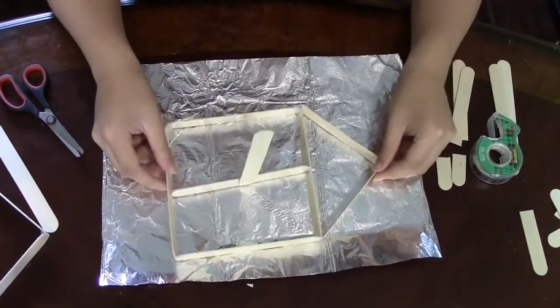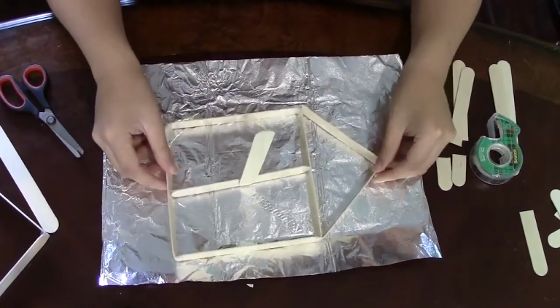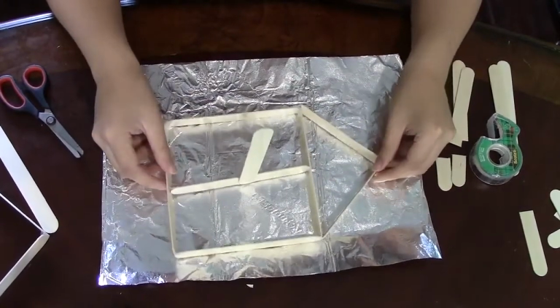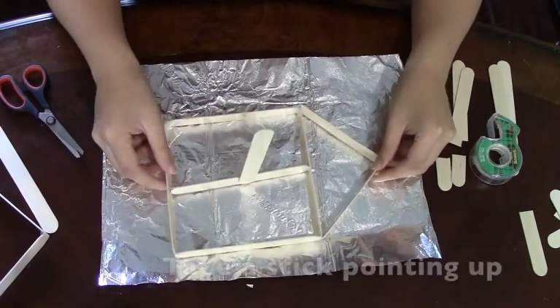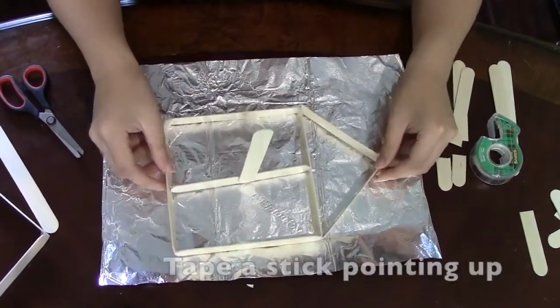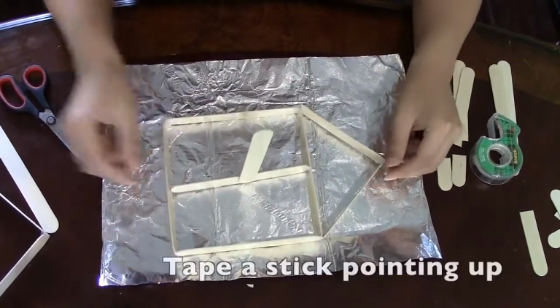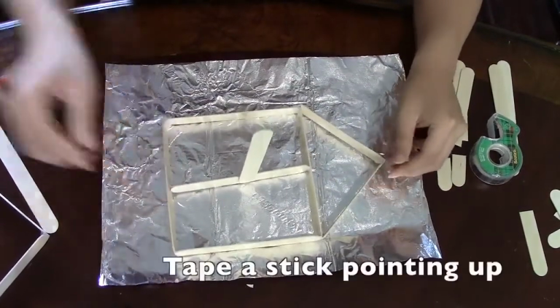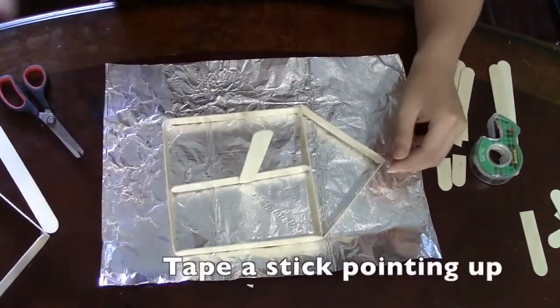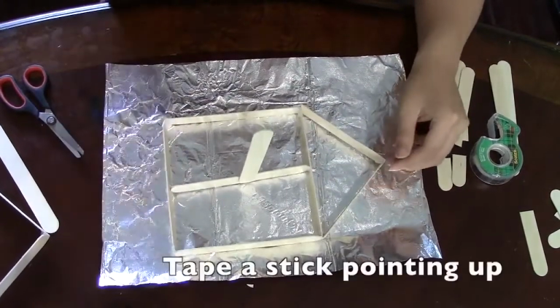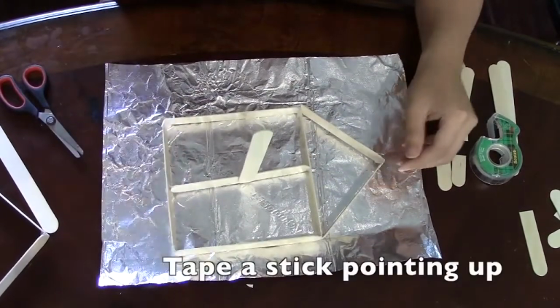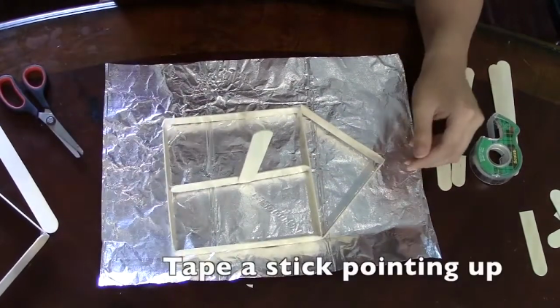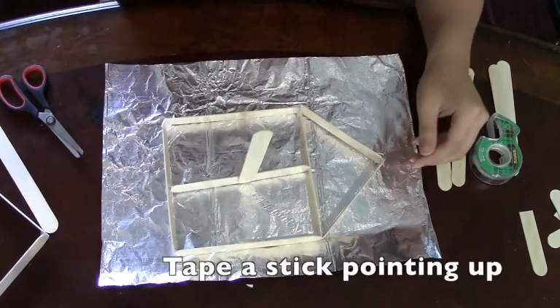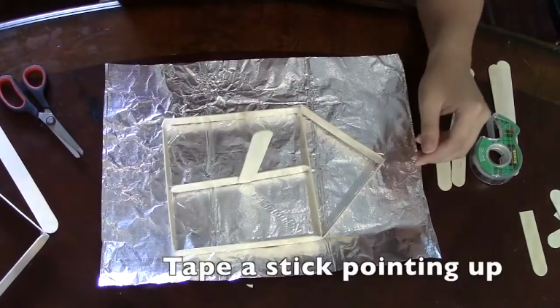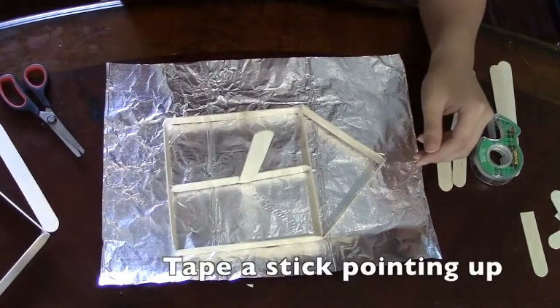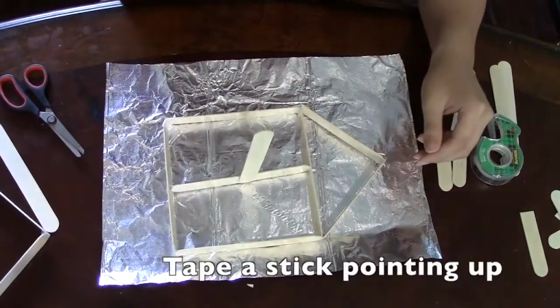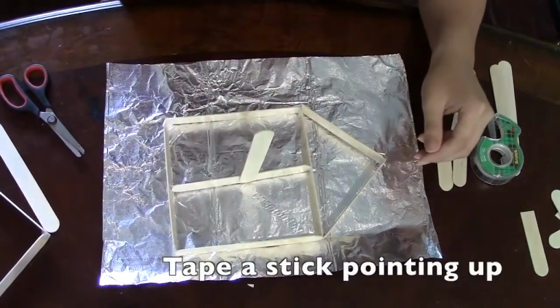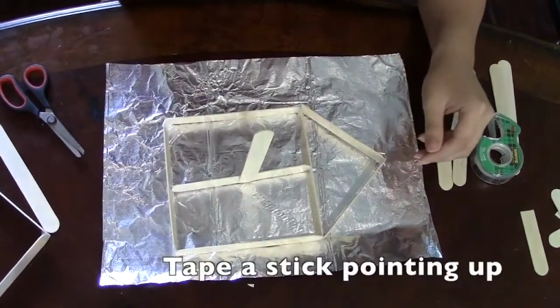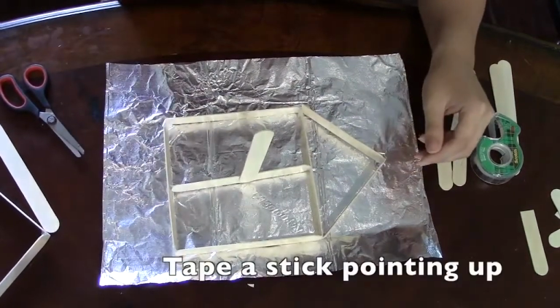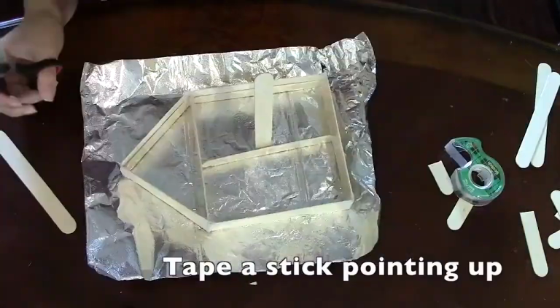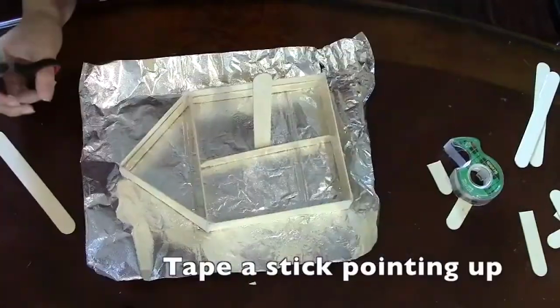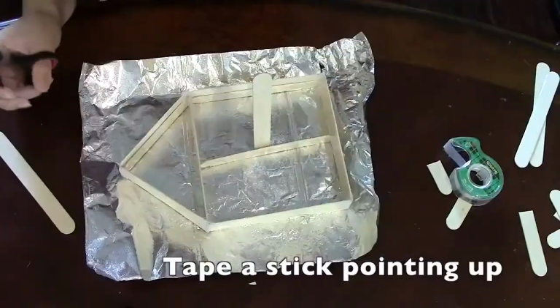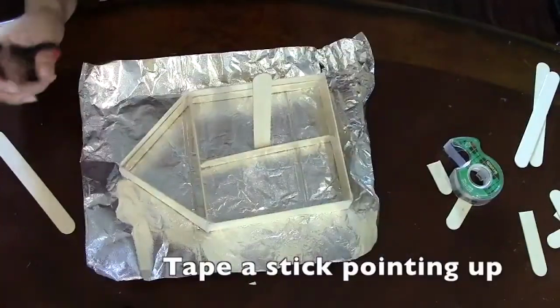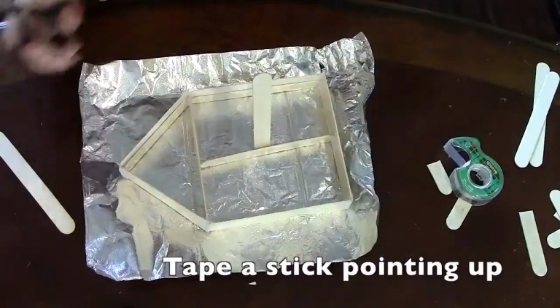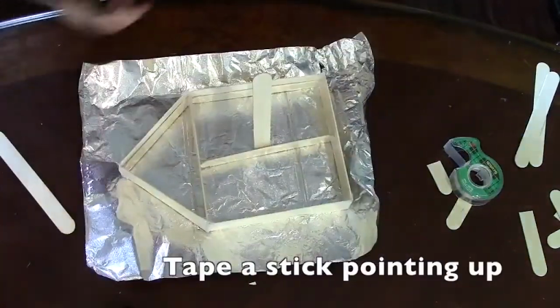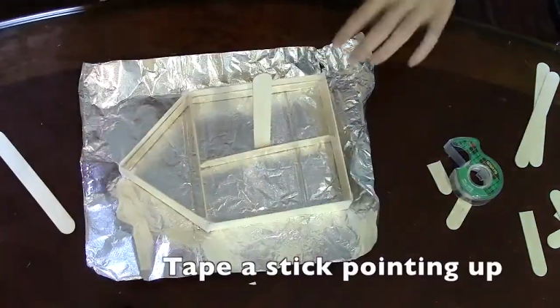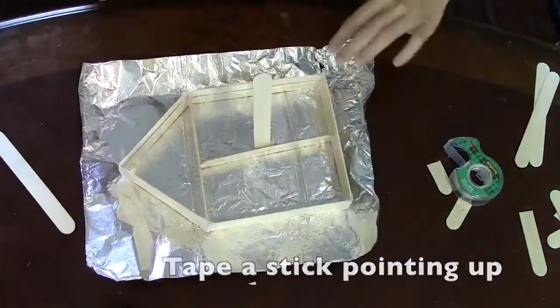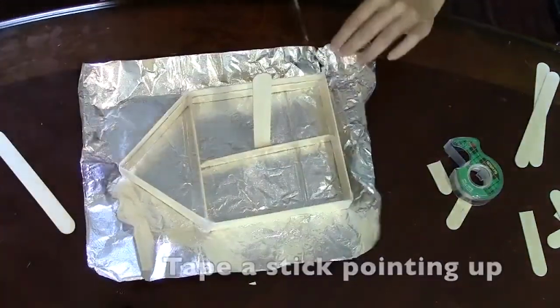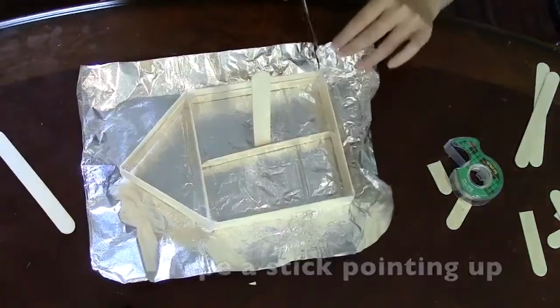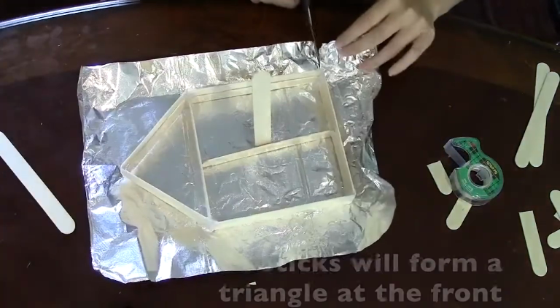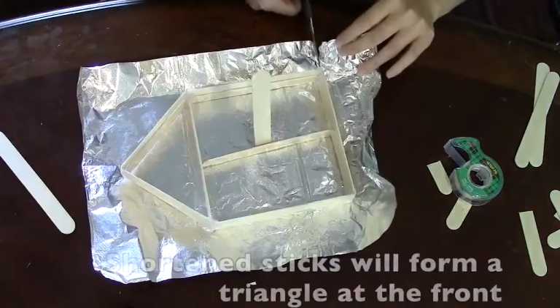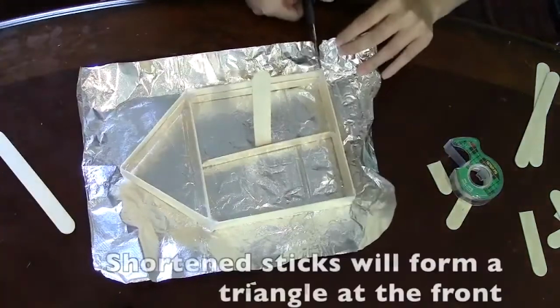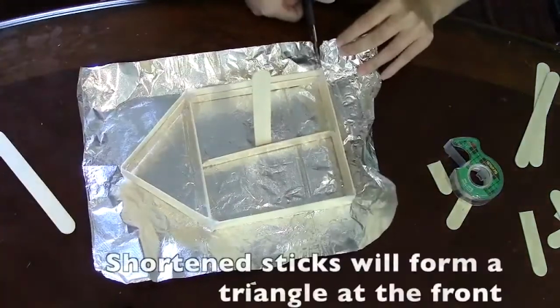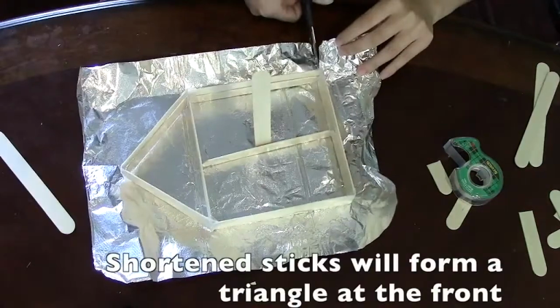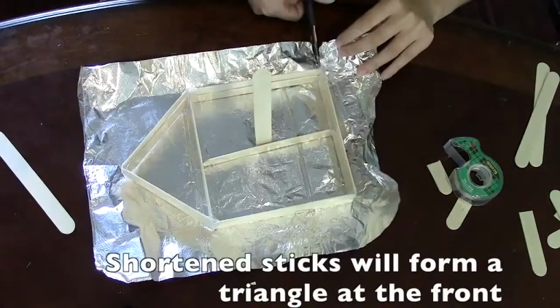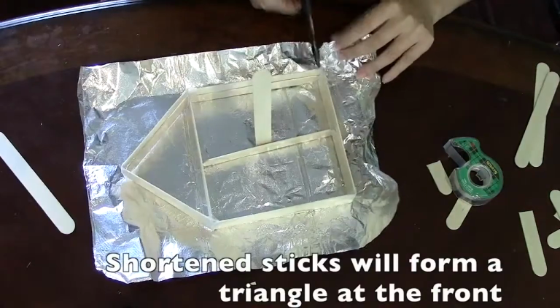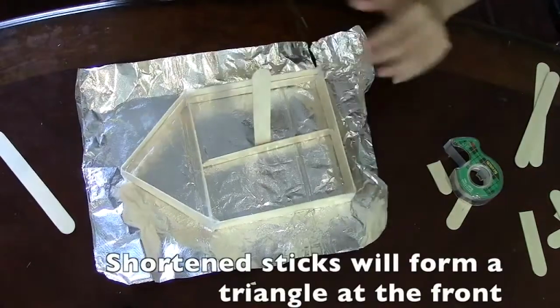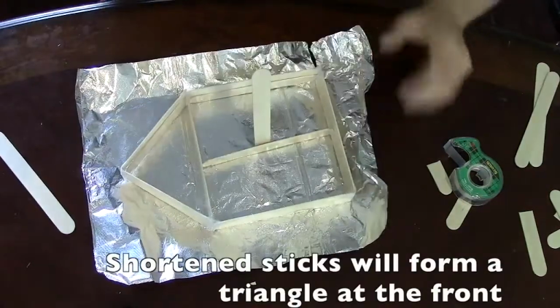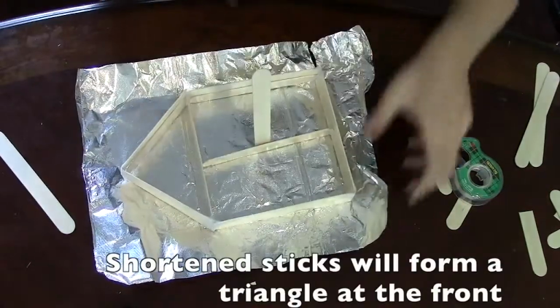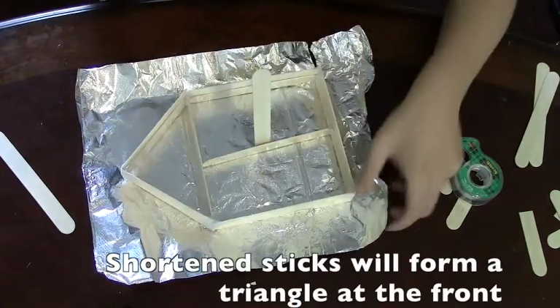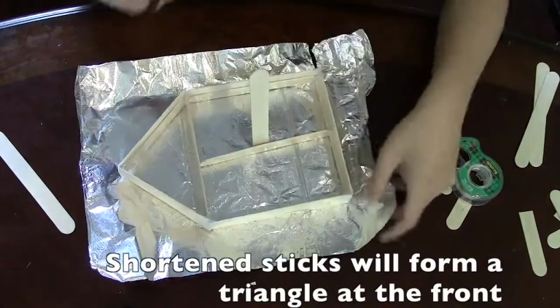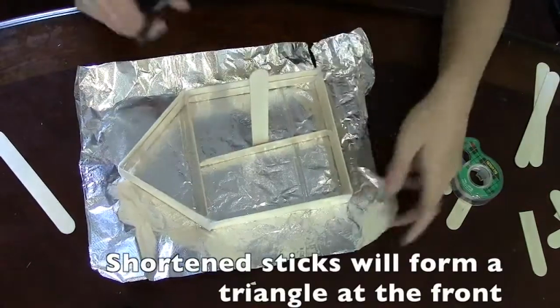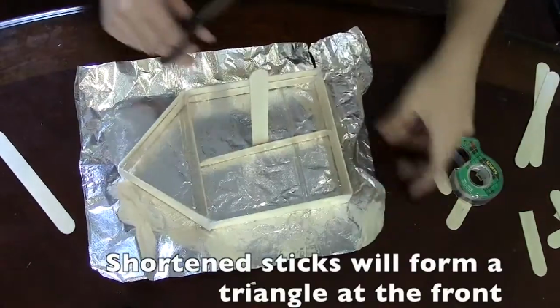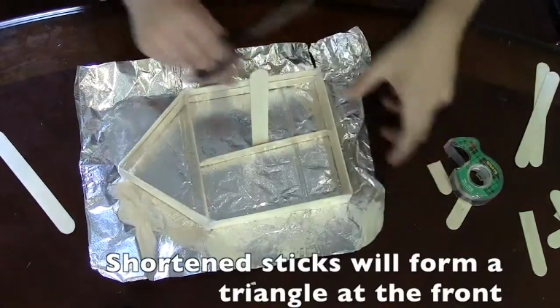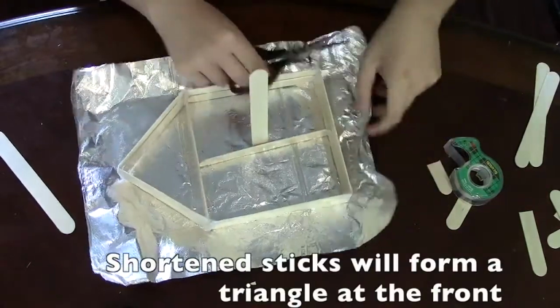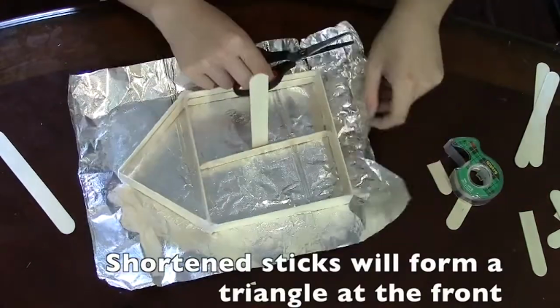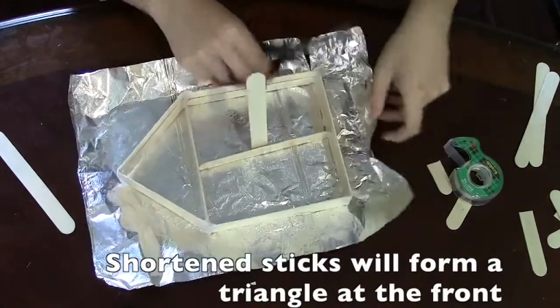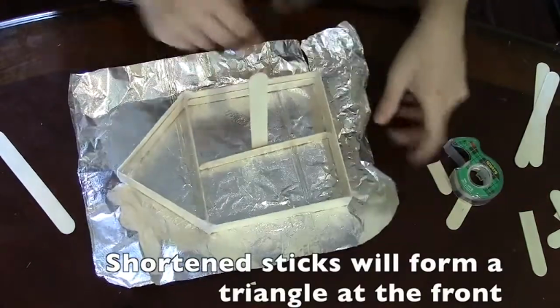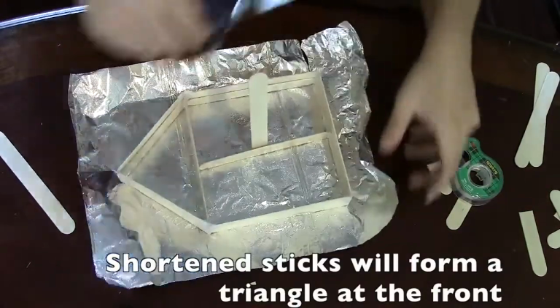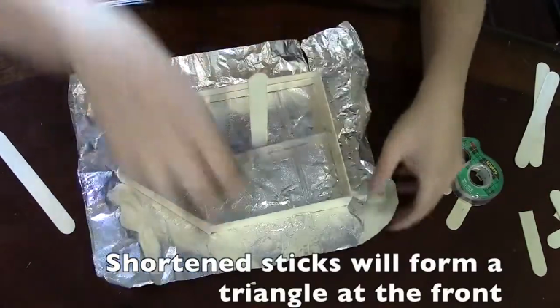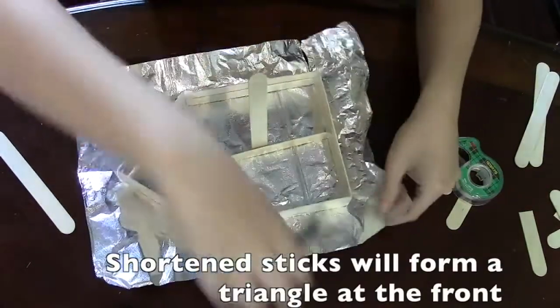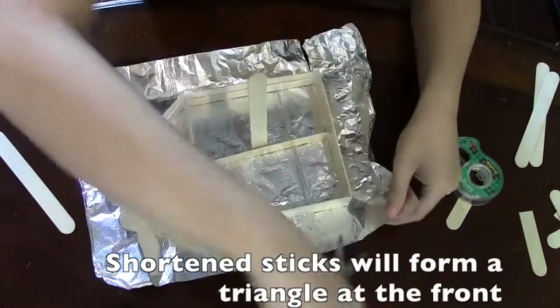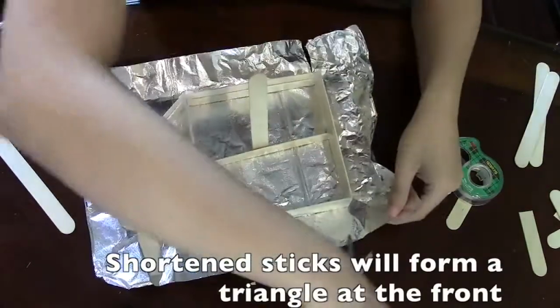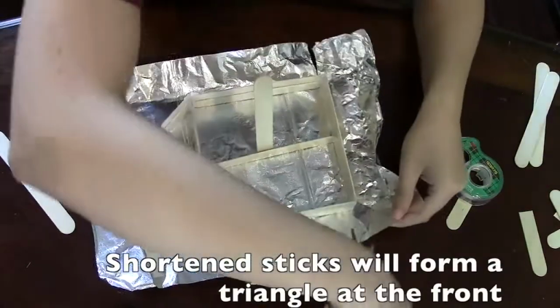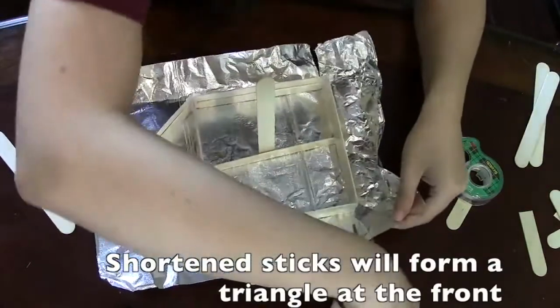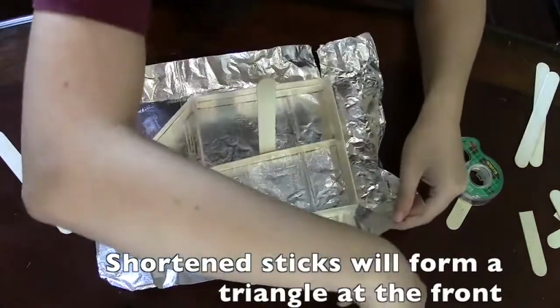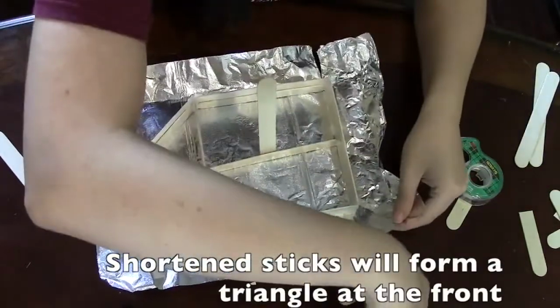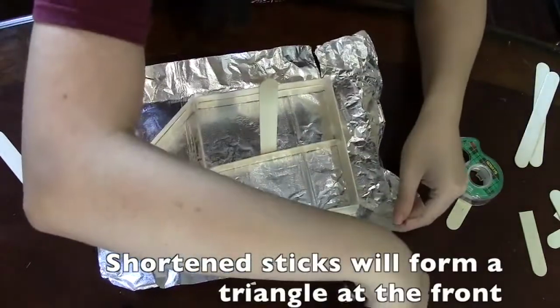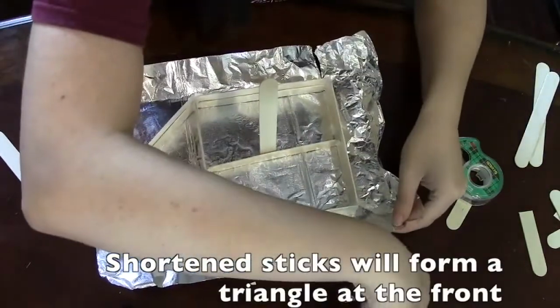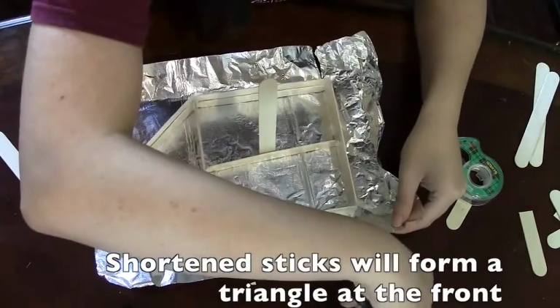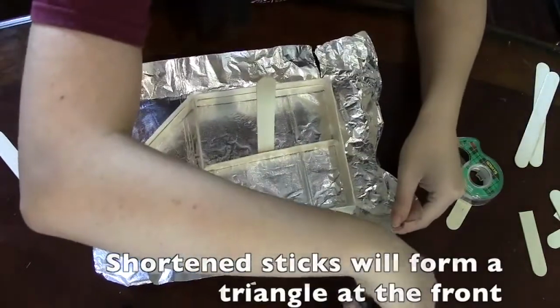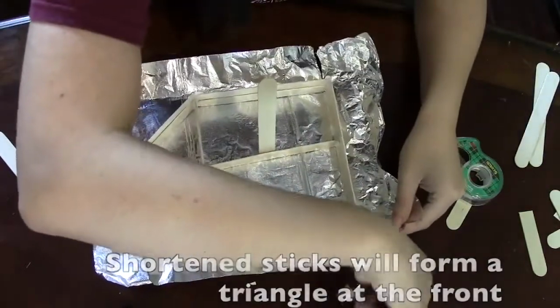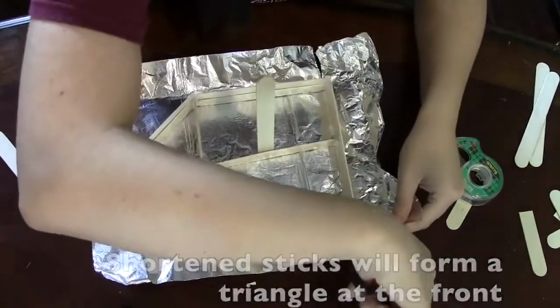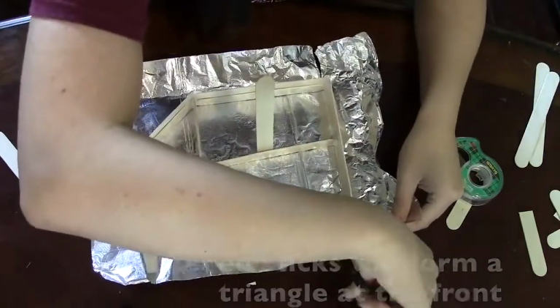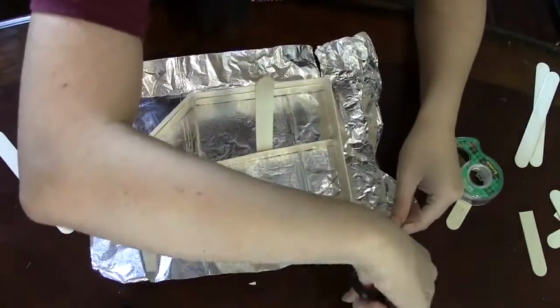Tape another stick perpendicular to this one, pointing up for the sail. The two shortened sticks from earlier will form a triangle at the front of the boat.